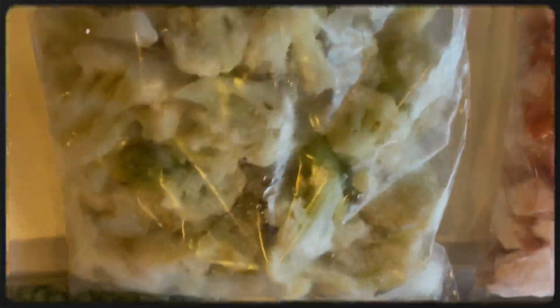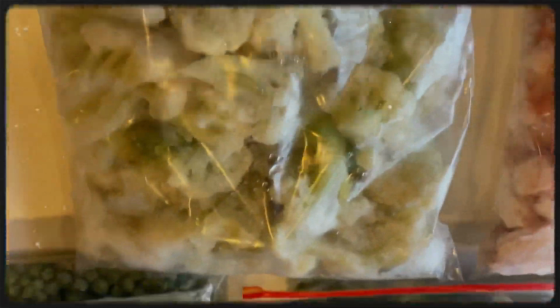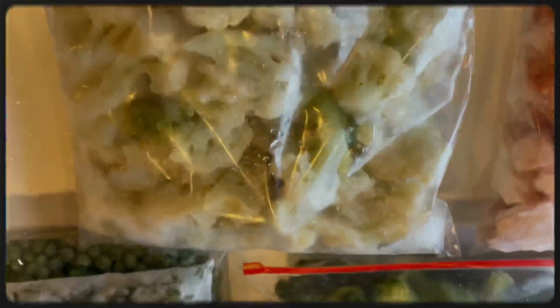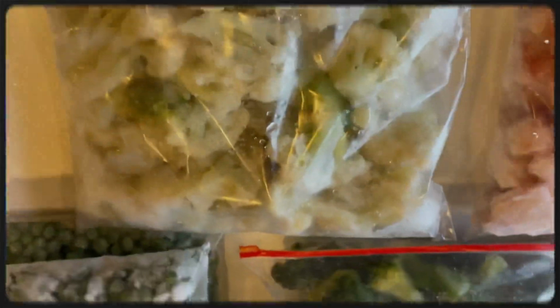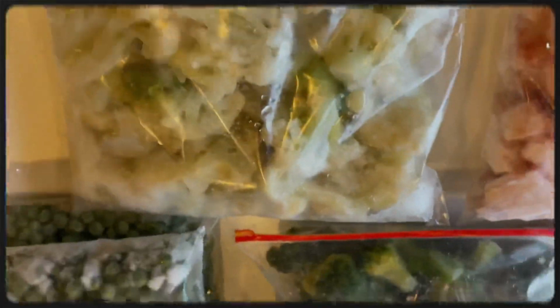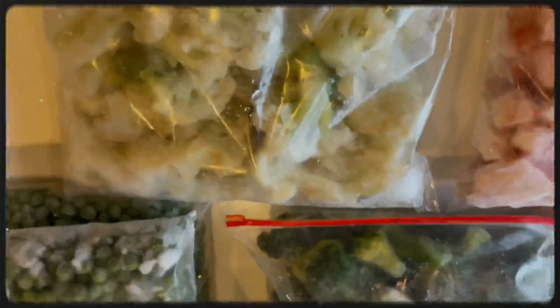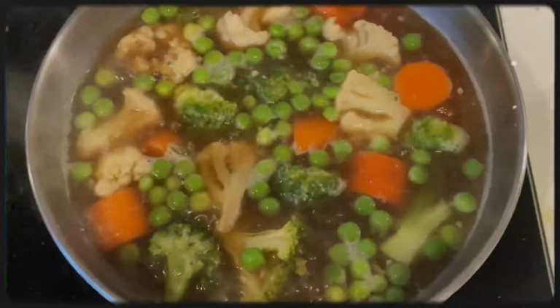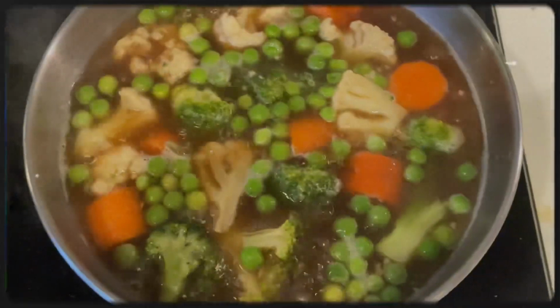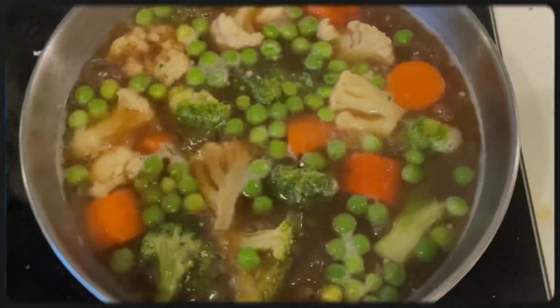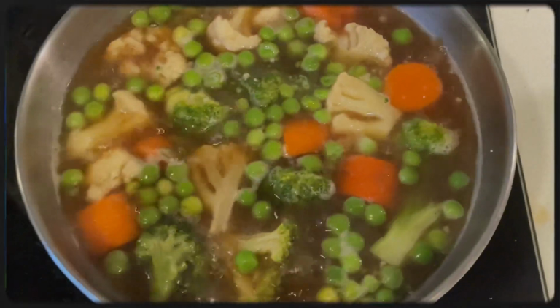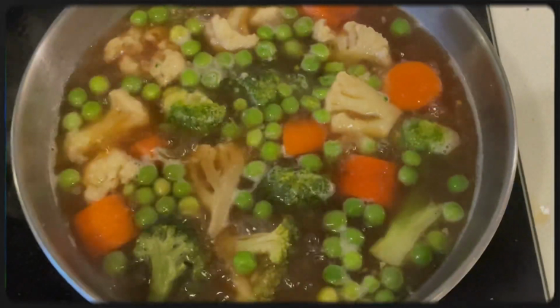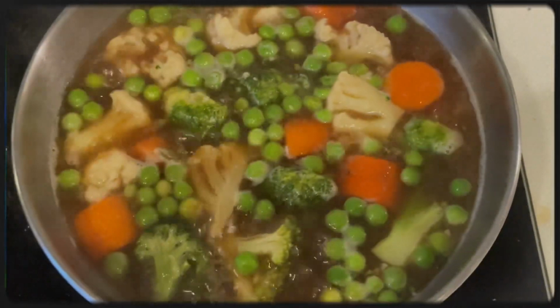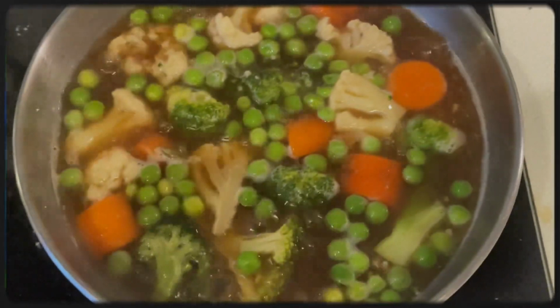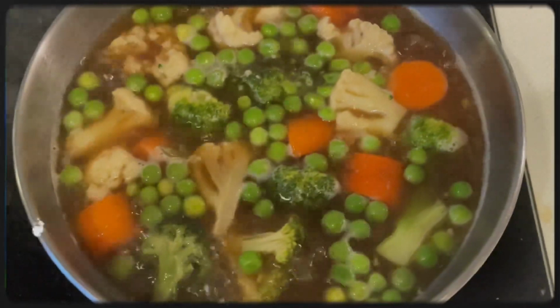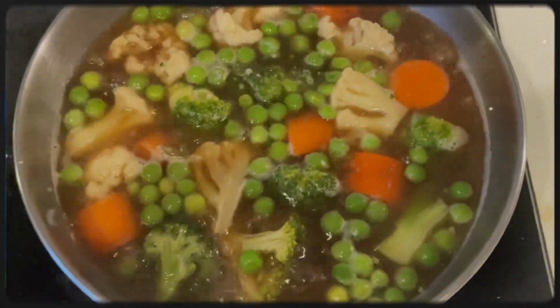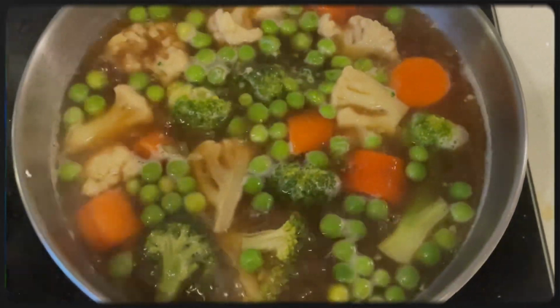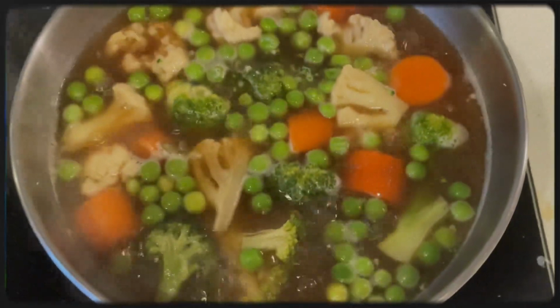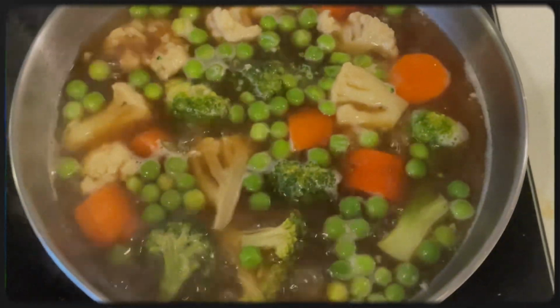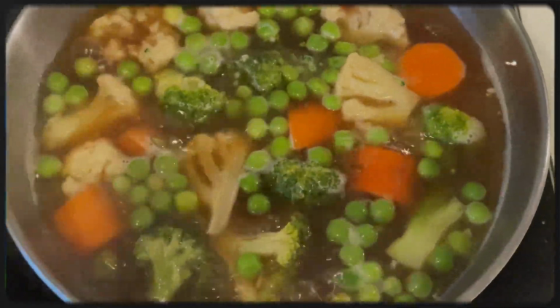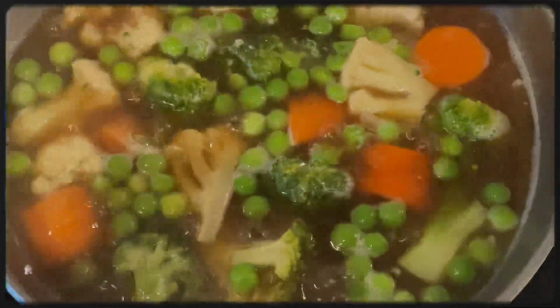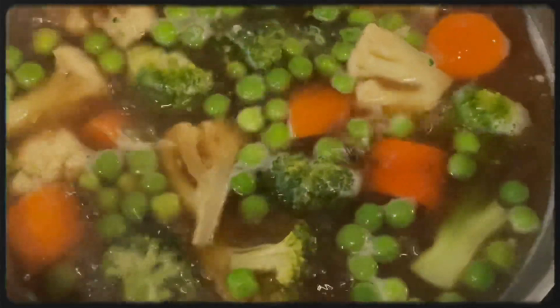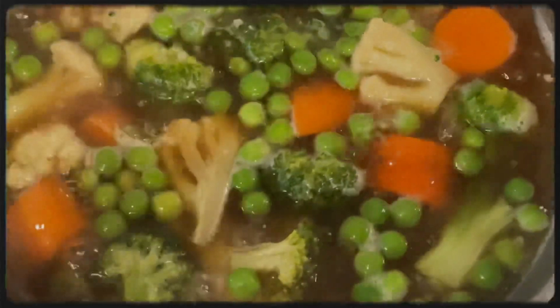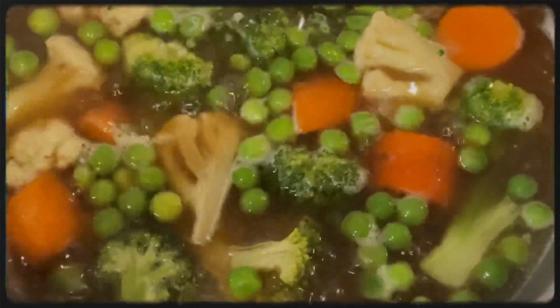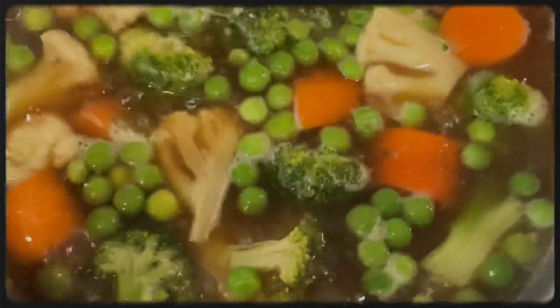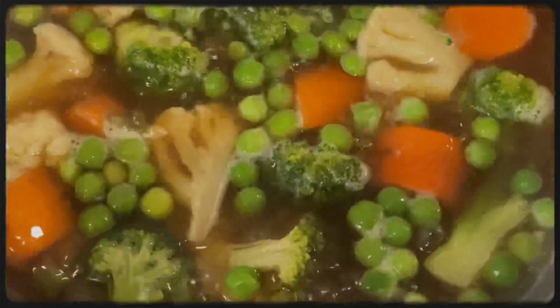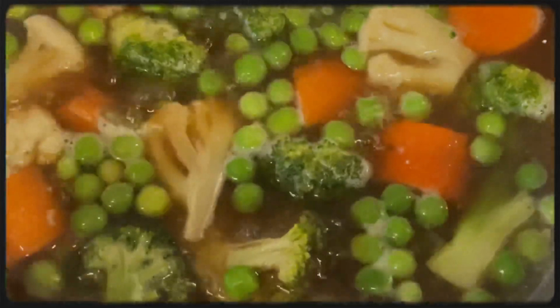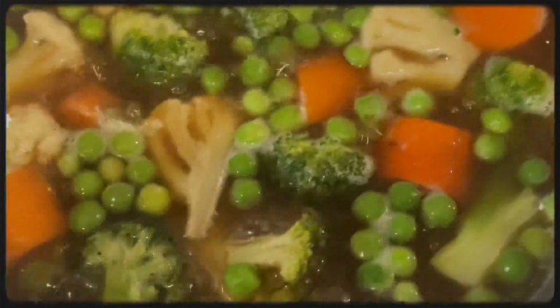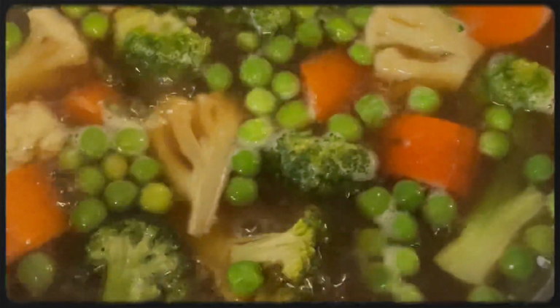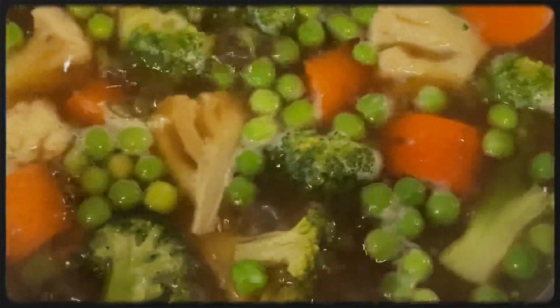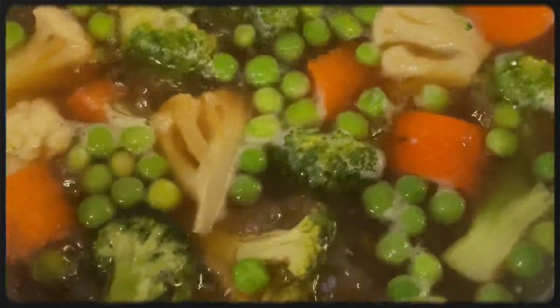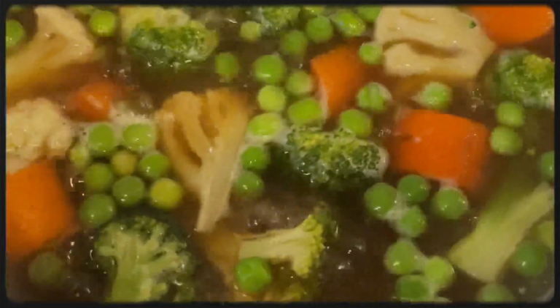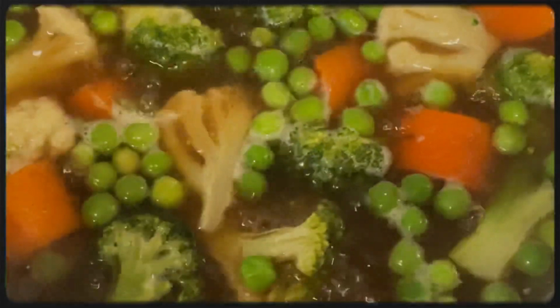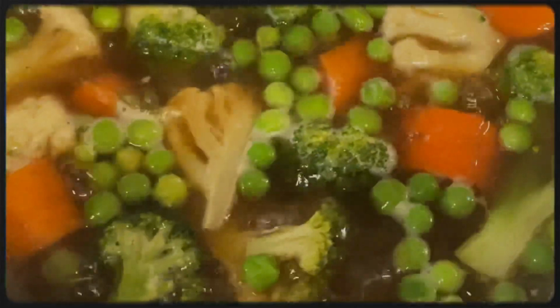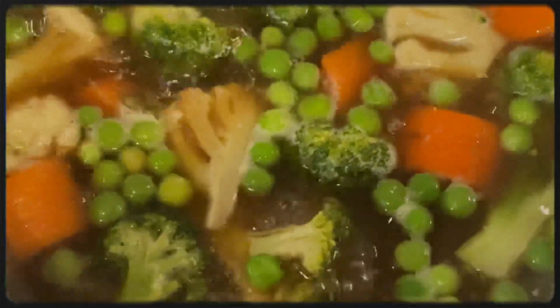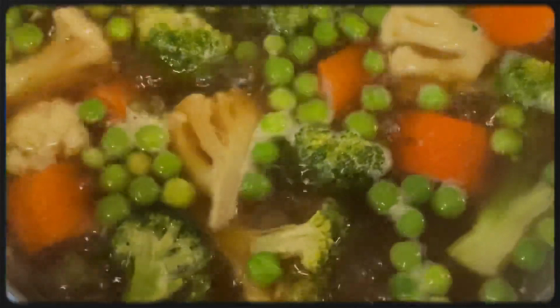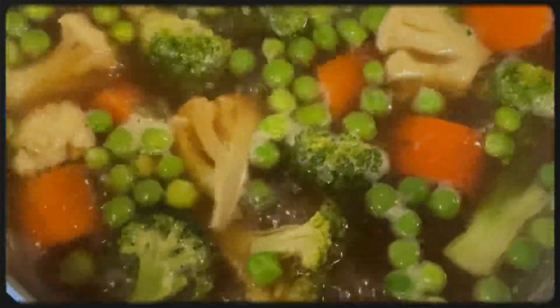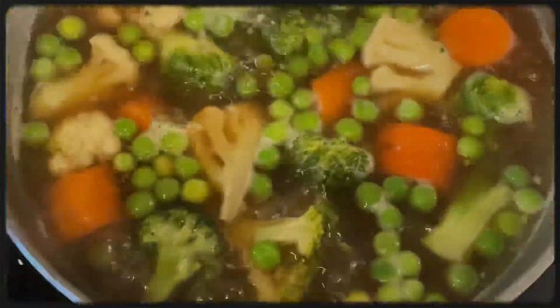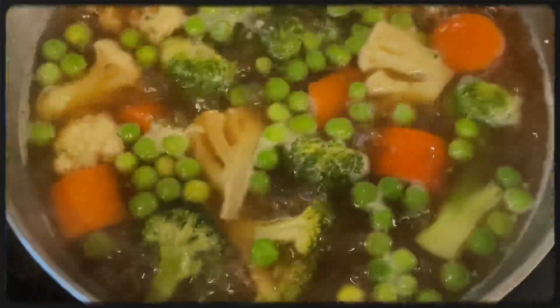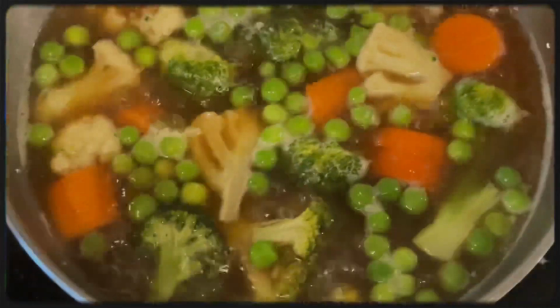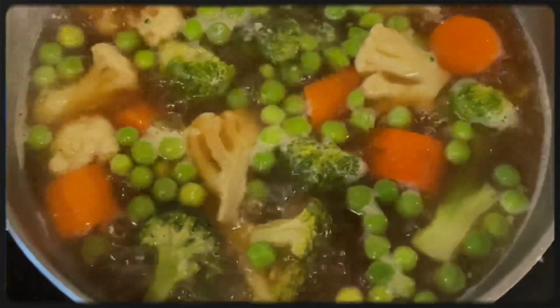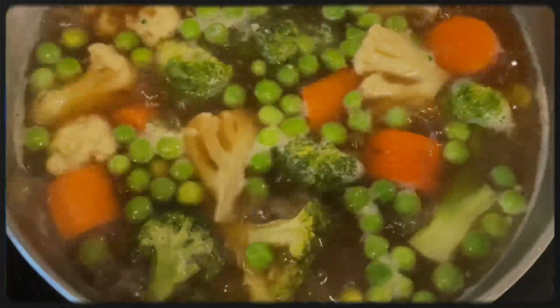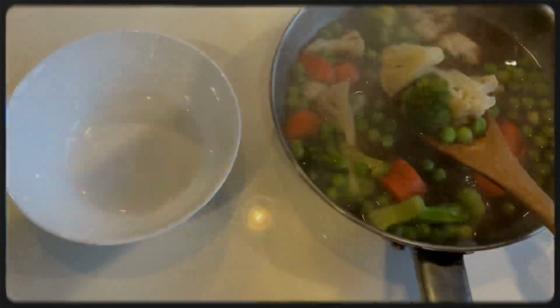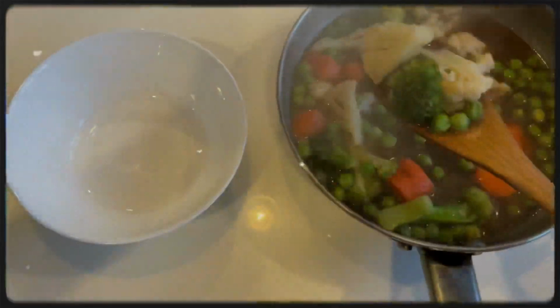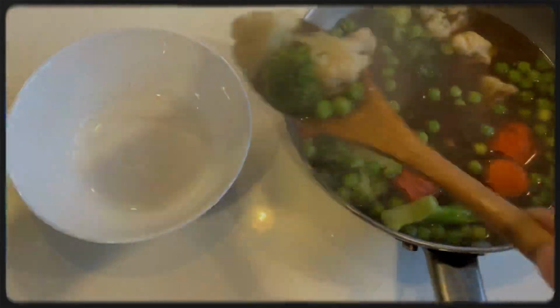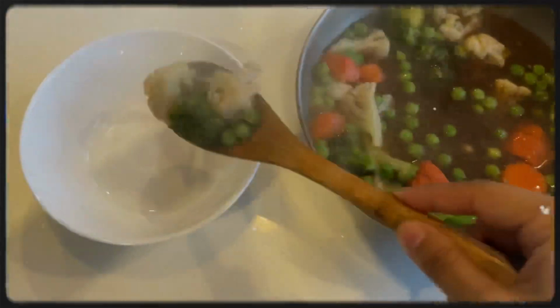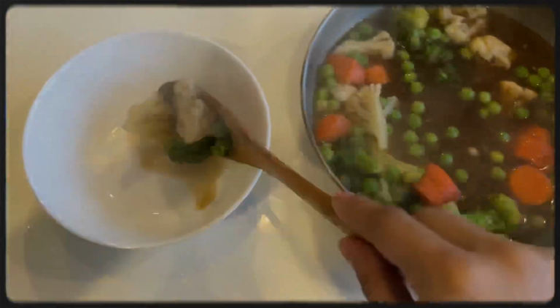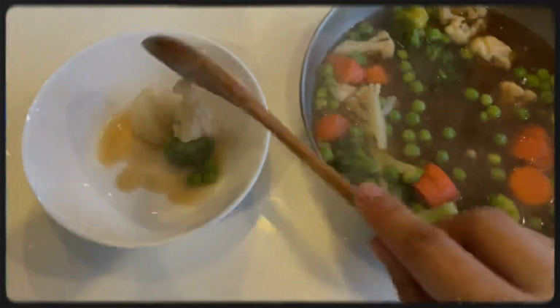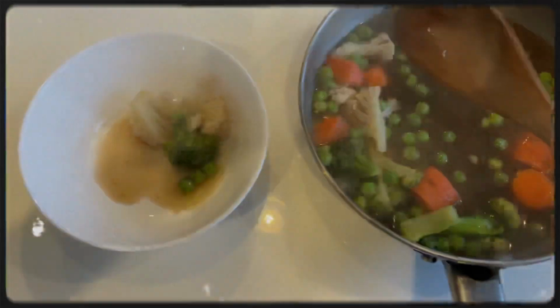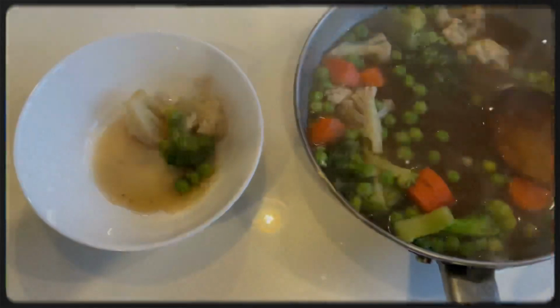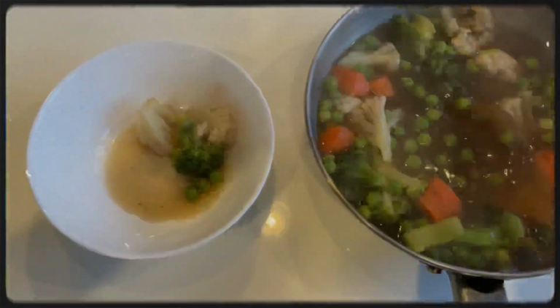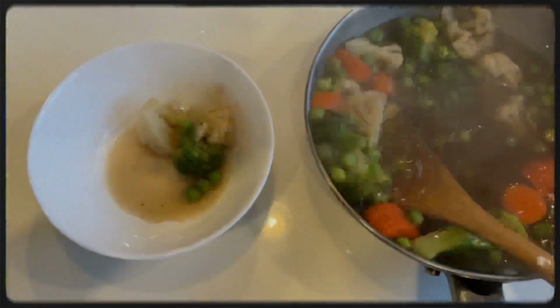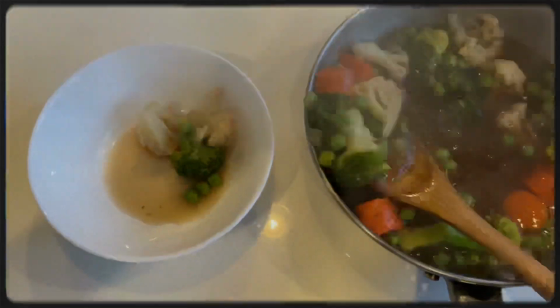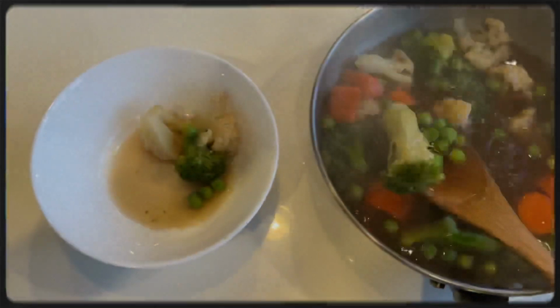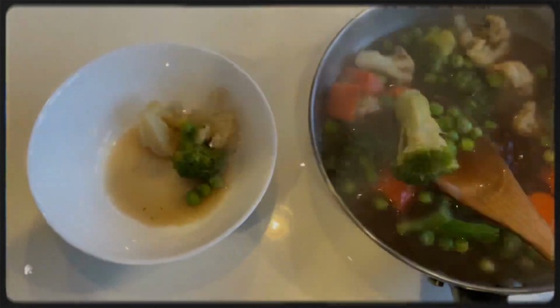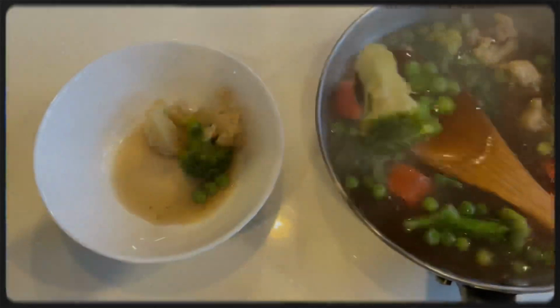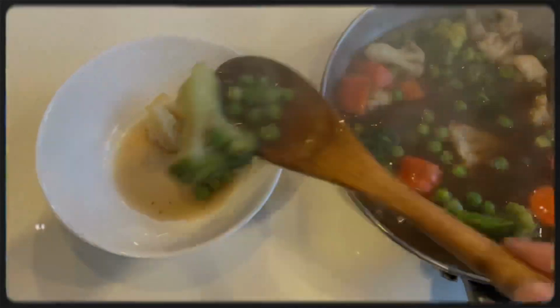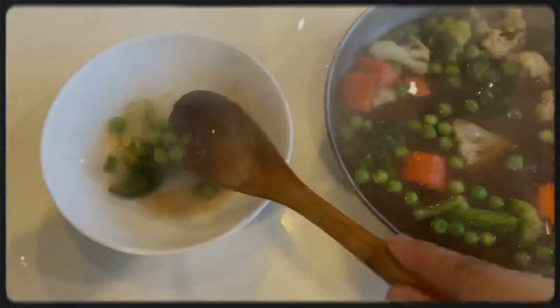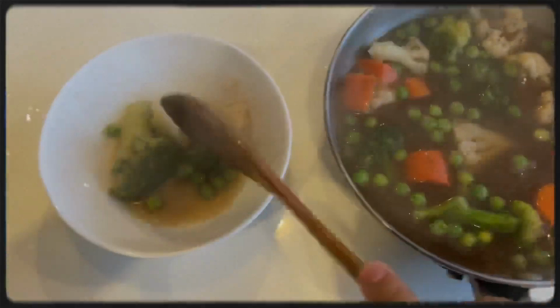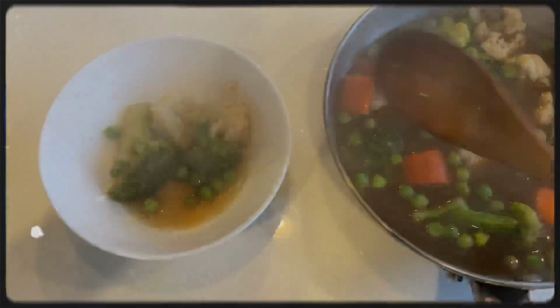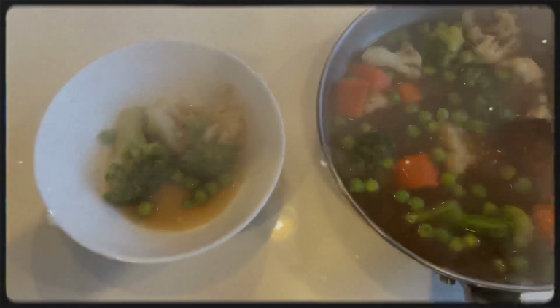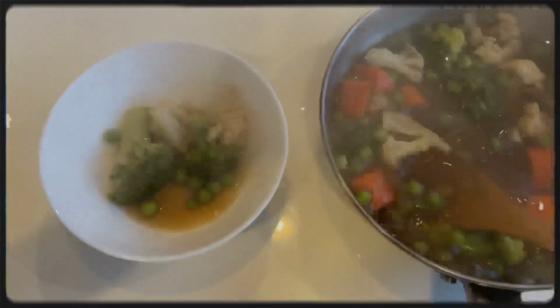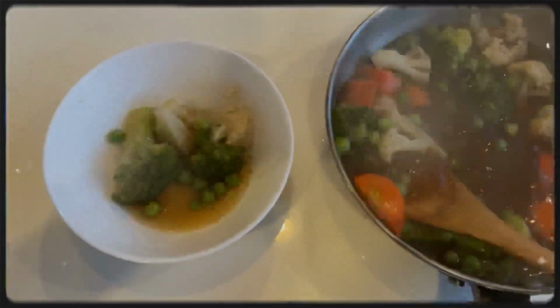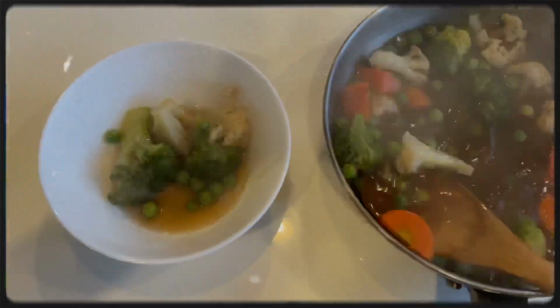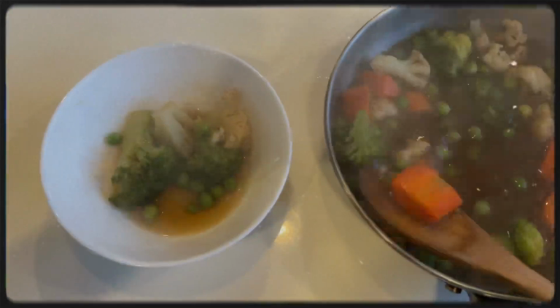Let's make some delicious vegetable soup. The soup is ready — healthy and tasty!